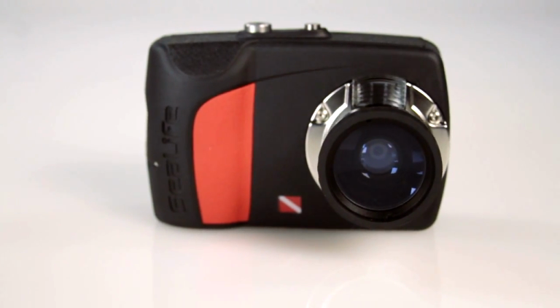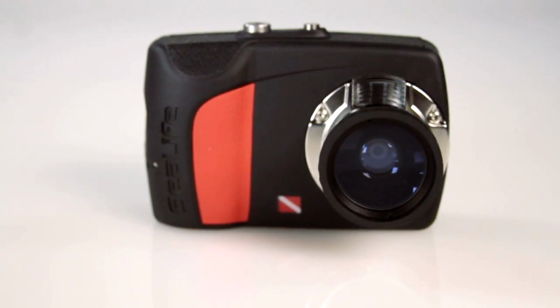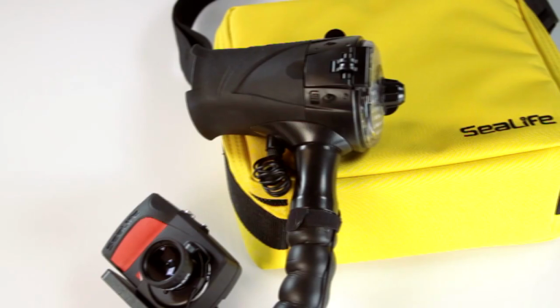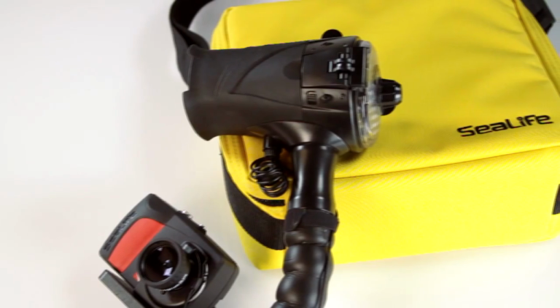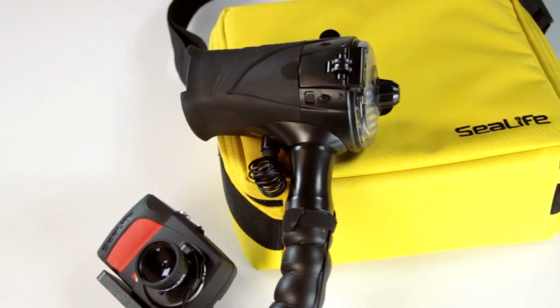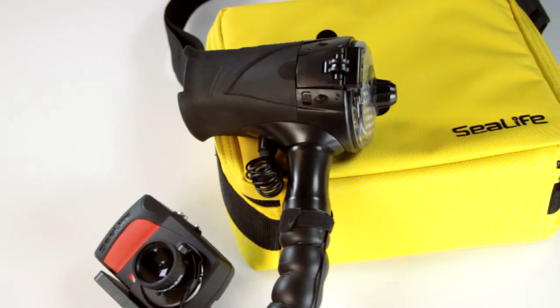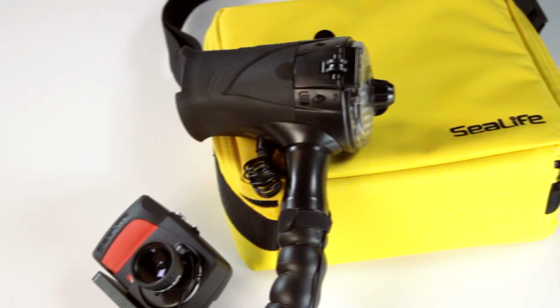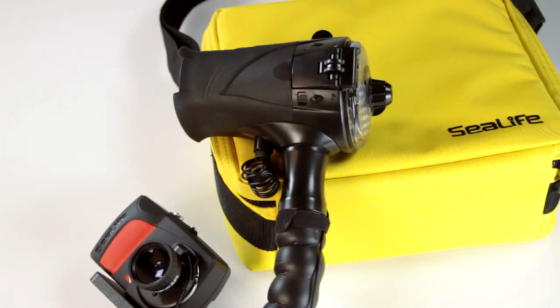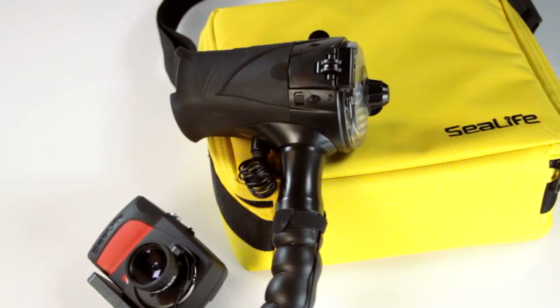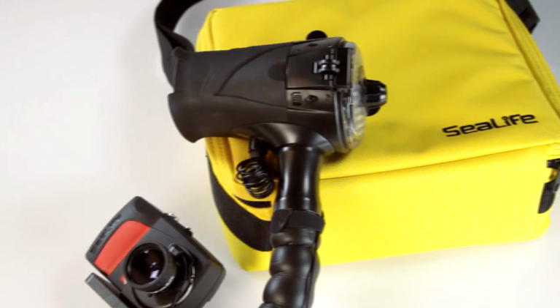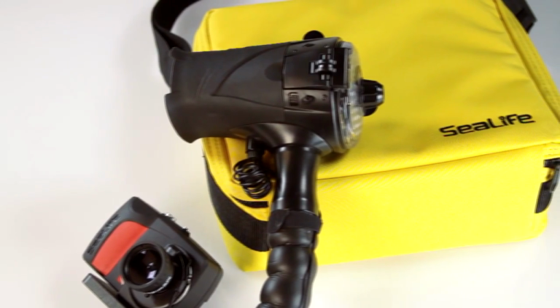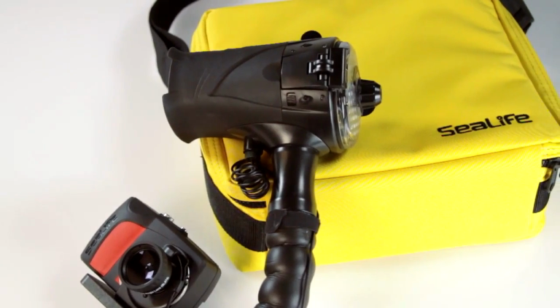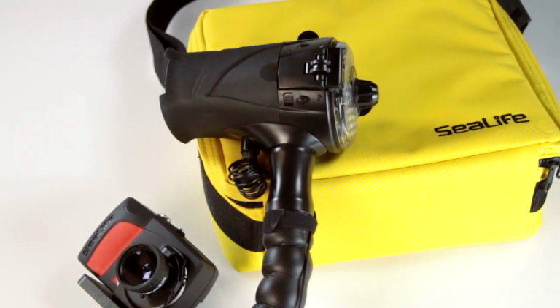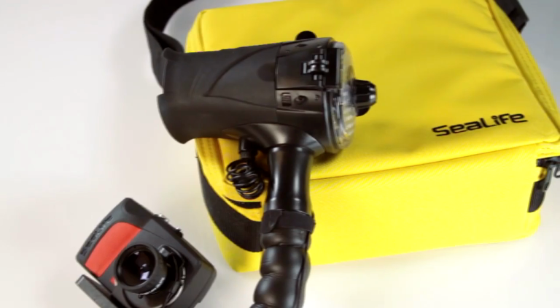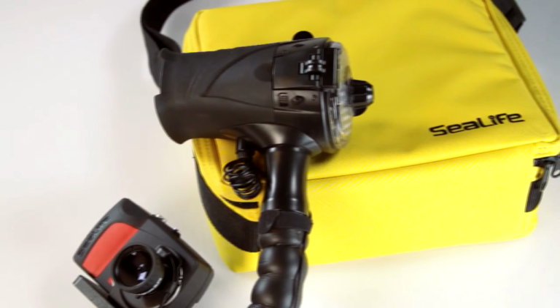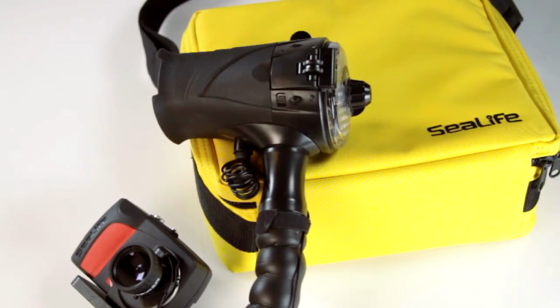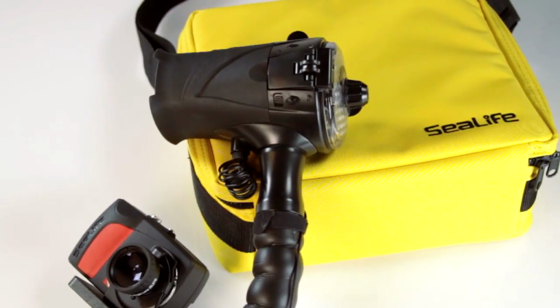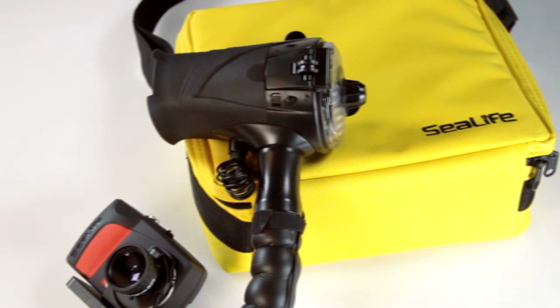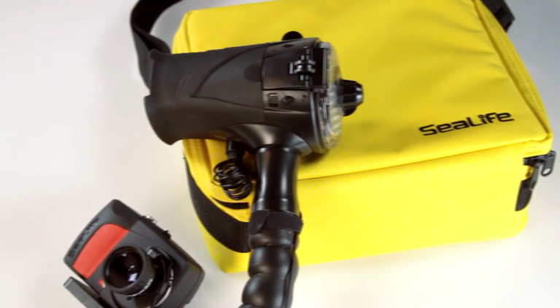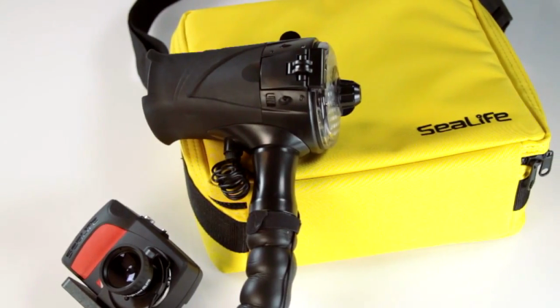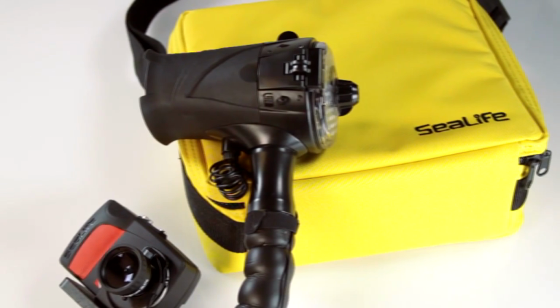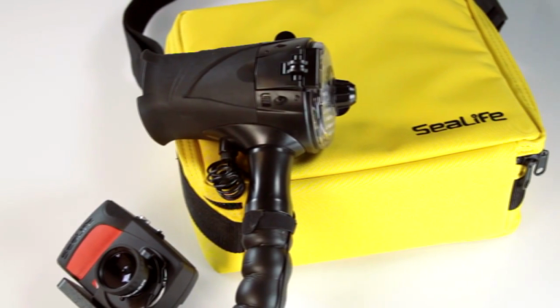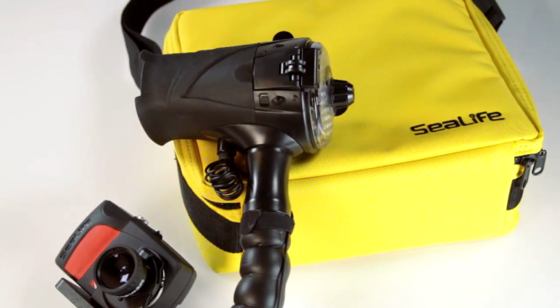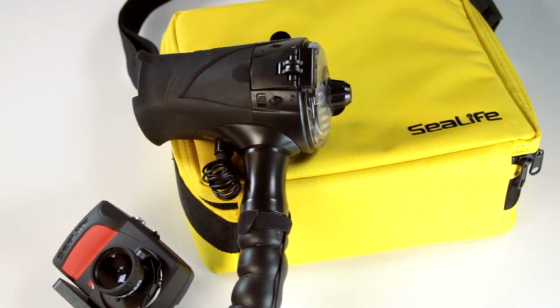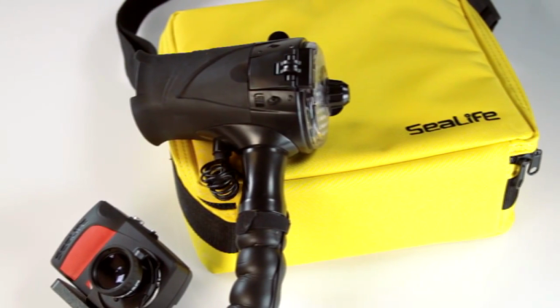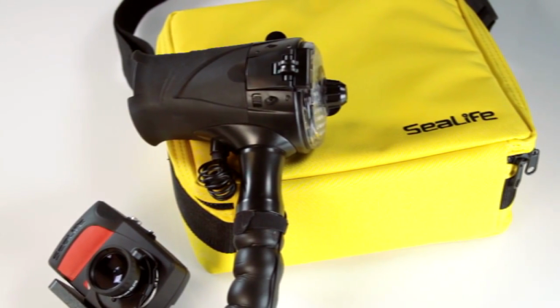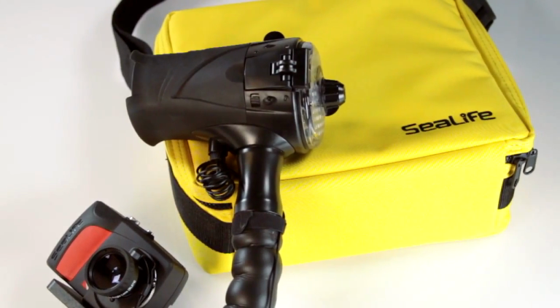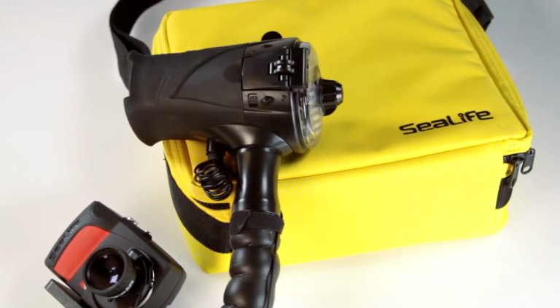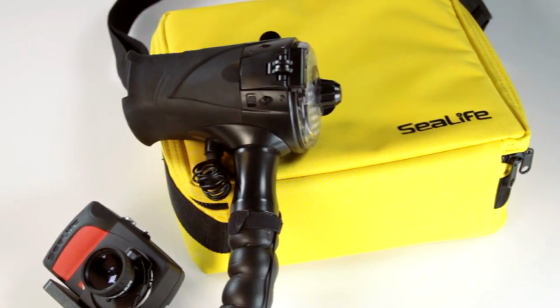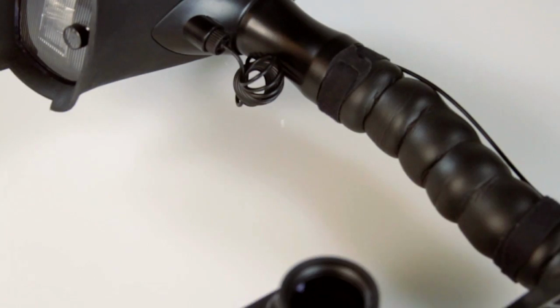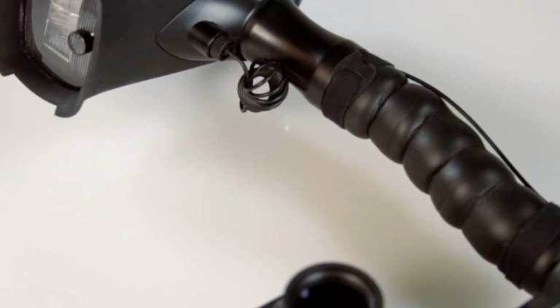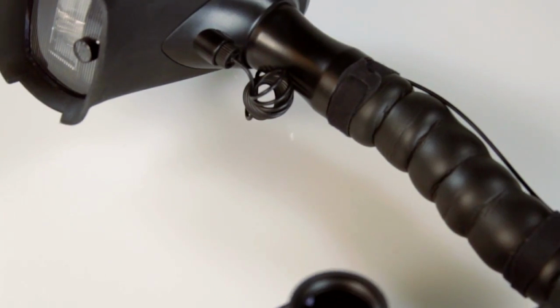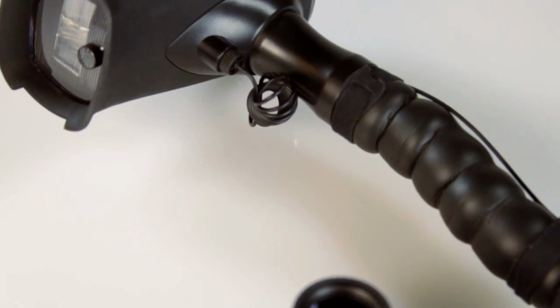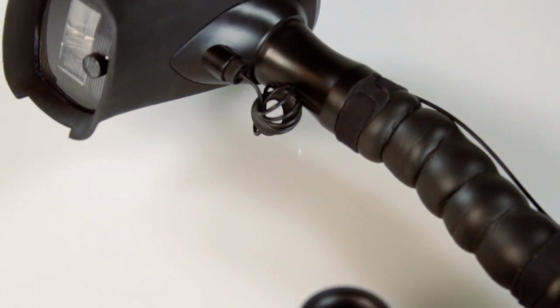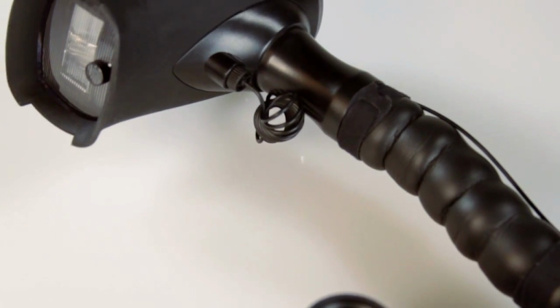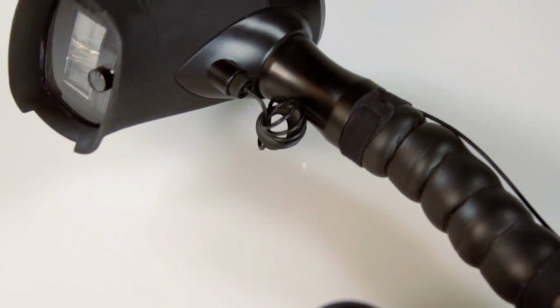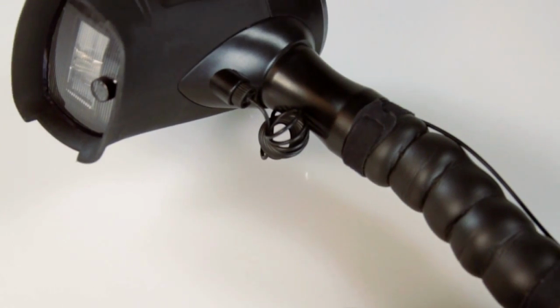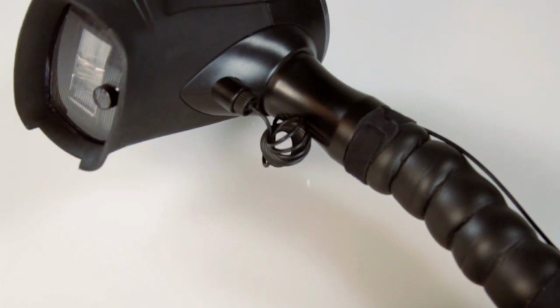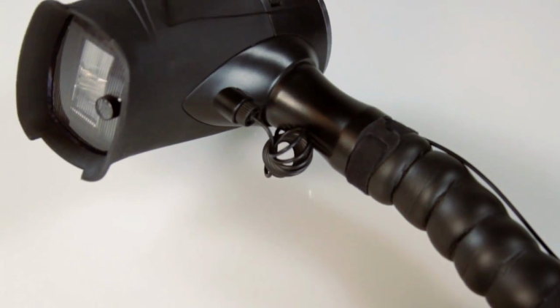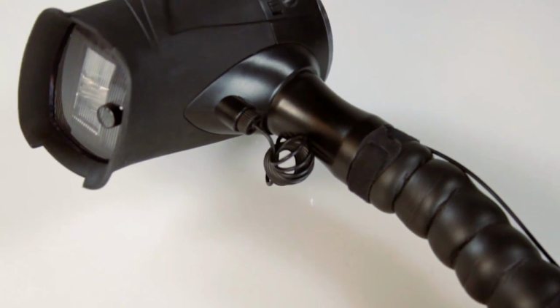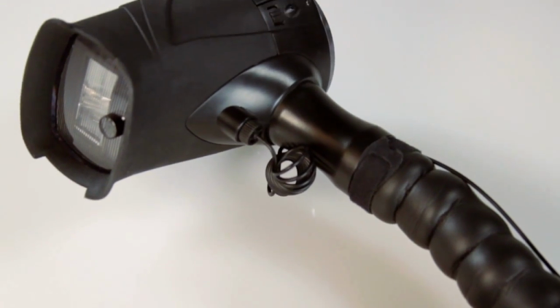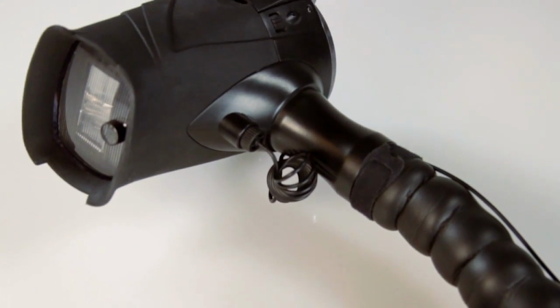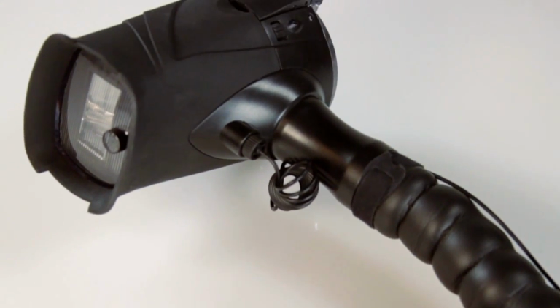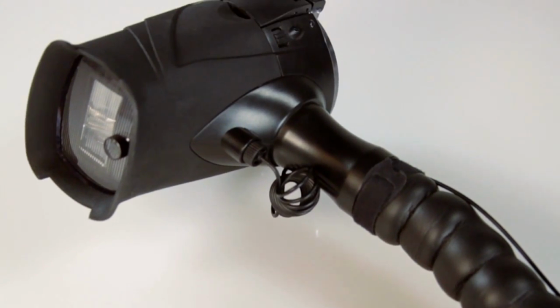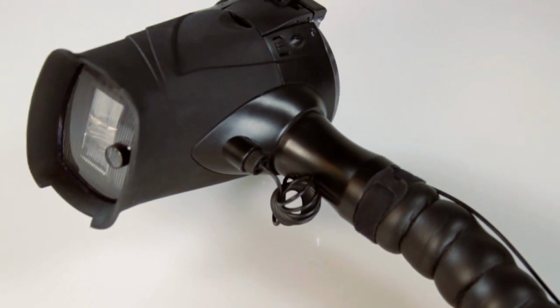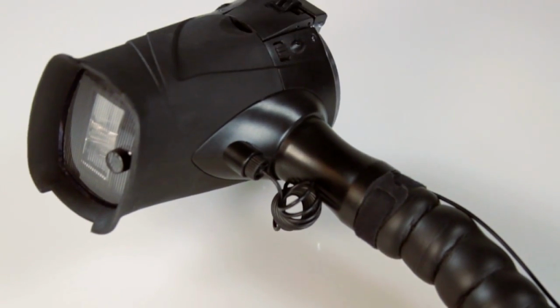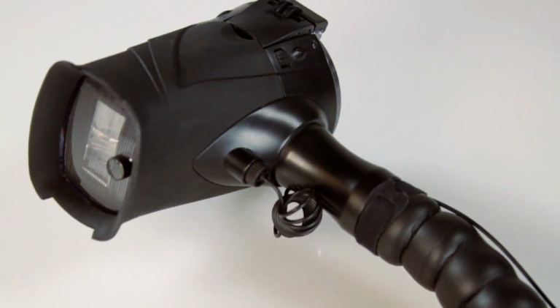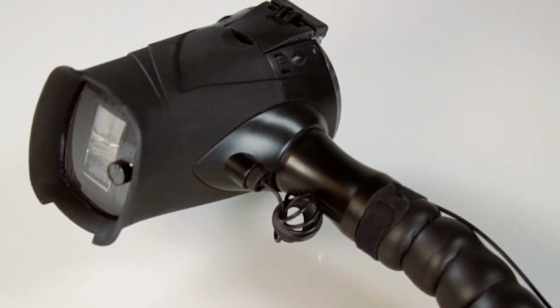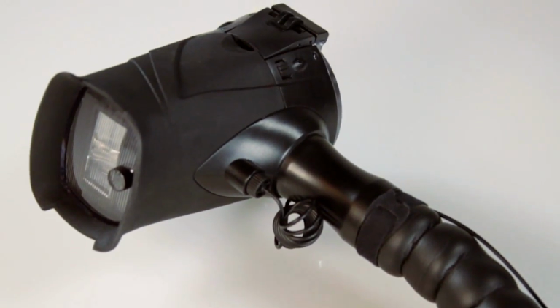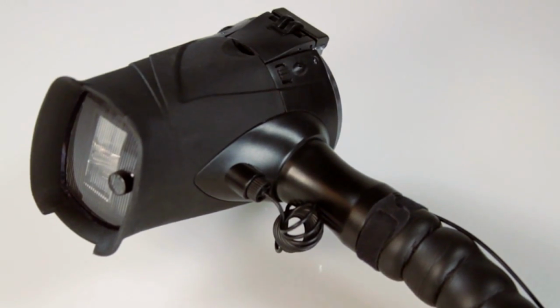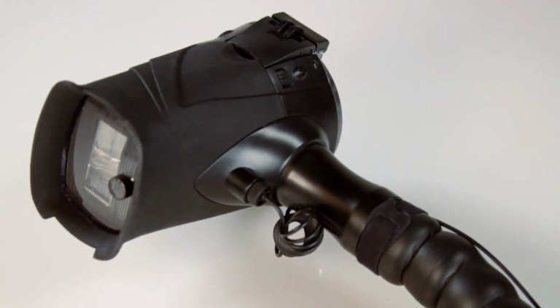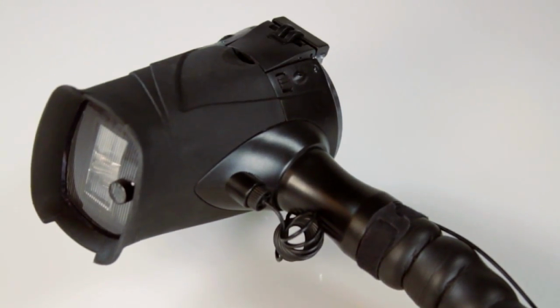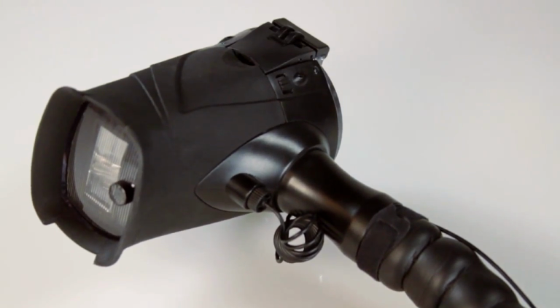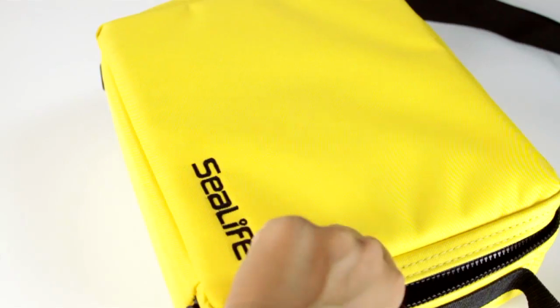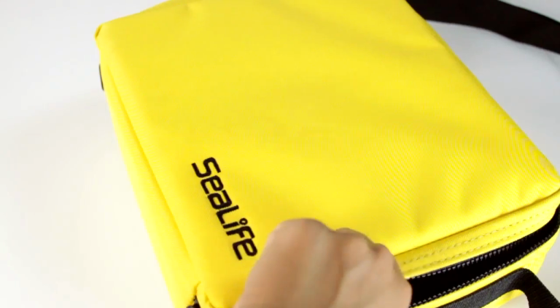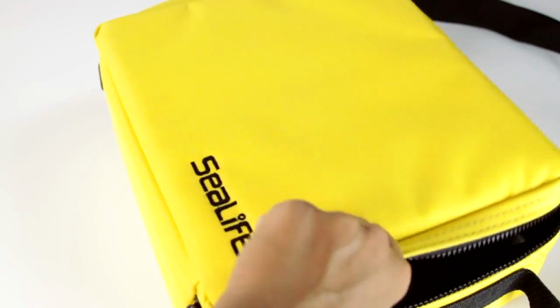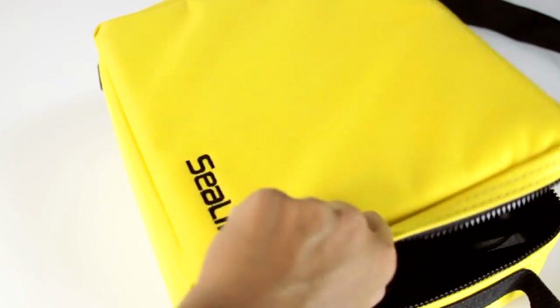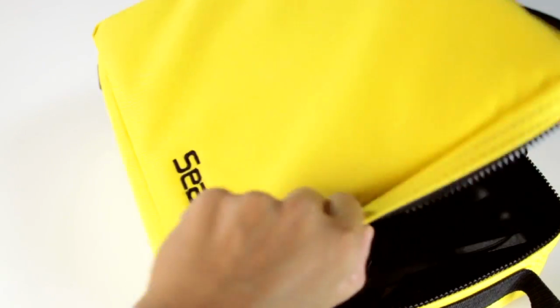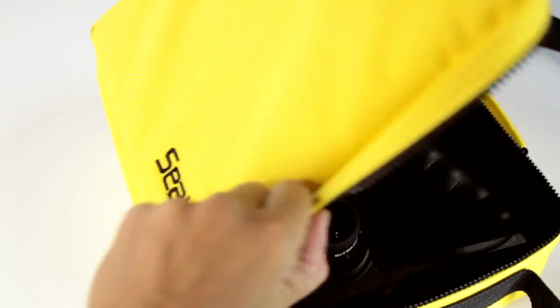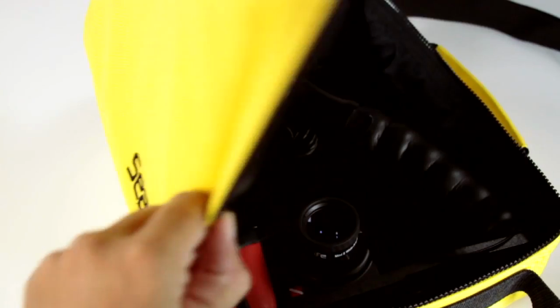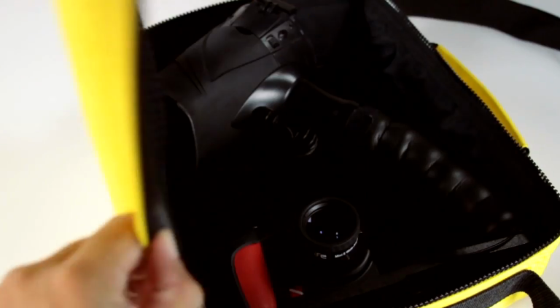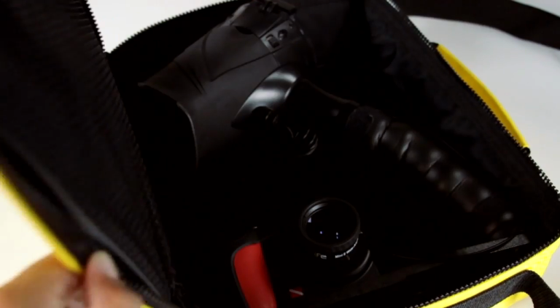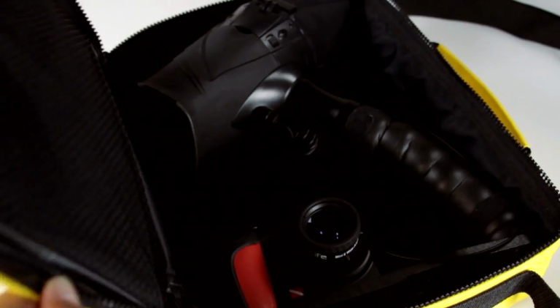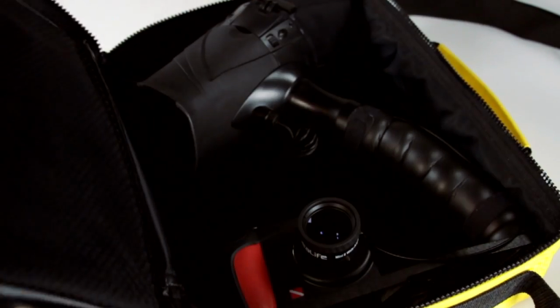The camera is also available as the ReefMaster Mini Elite Set, which includes a digital pro flash and padded soft case.